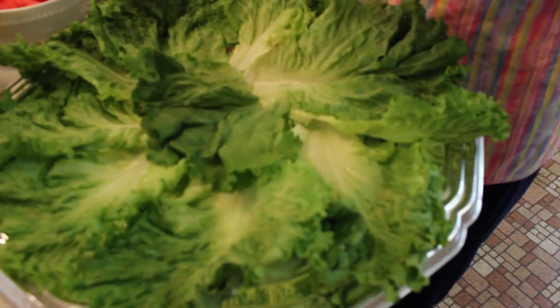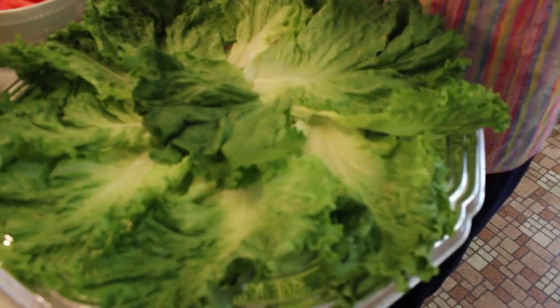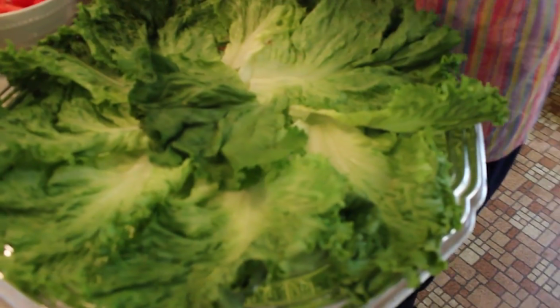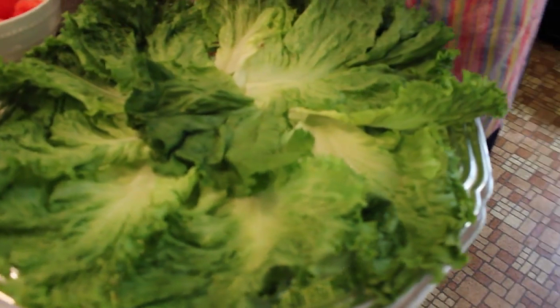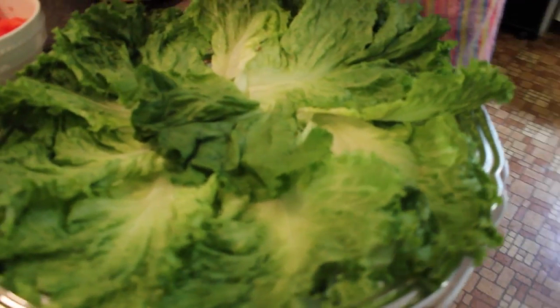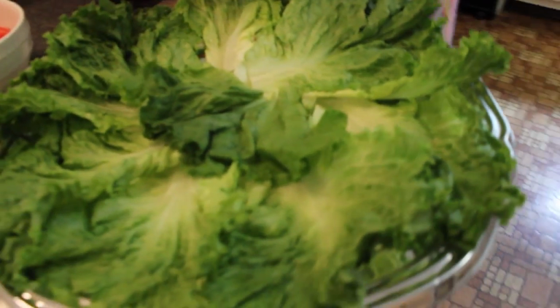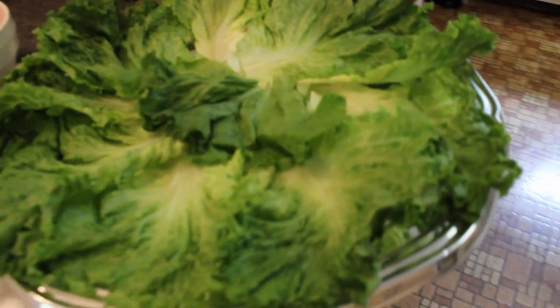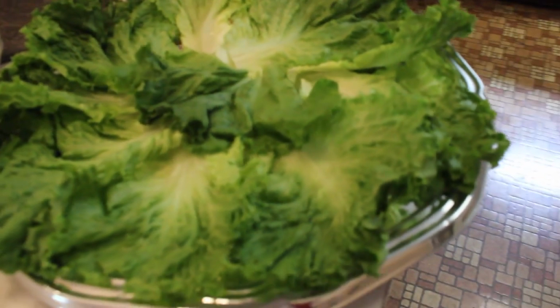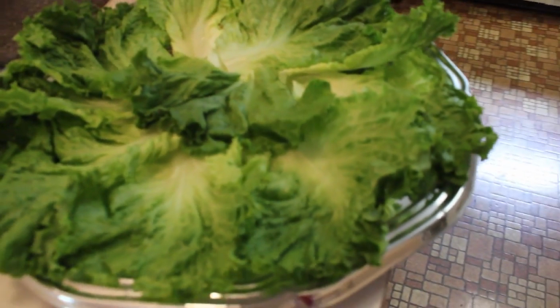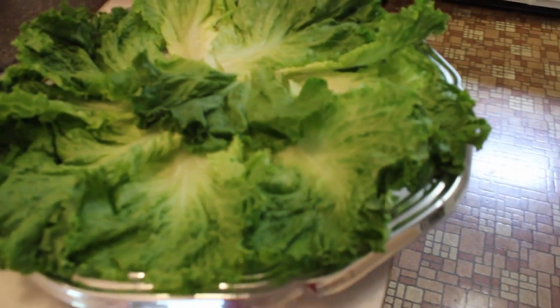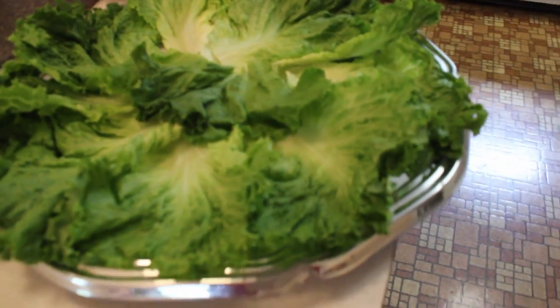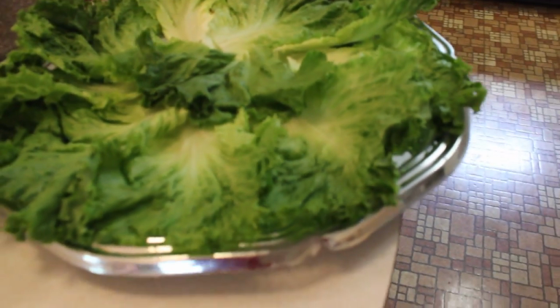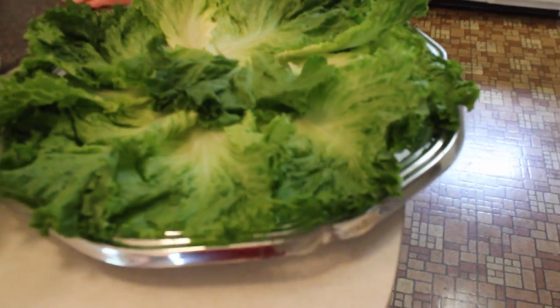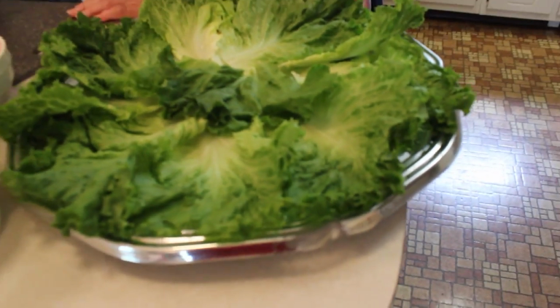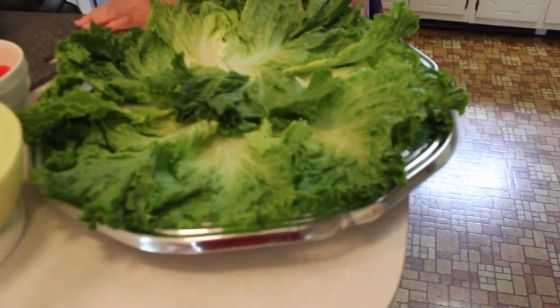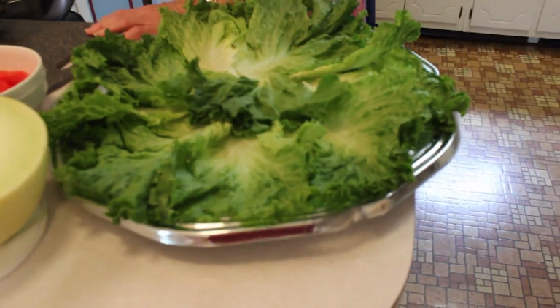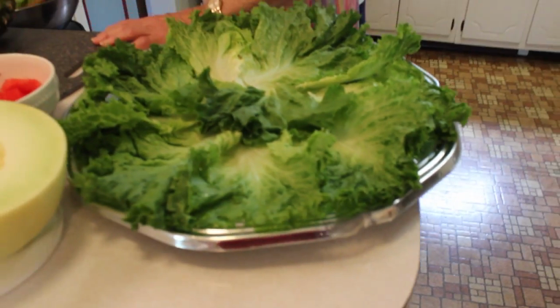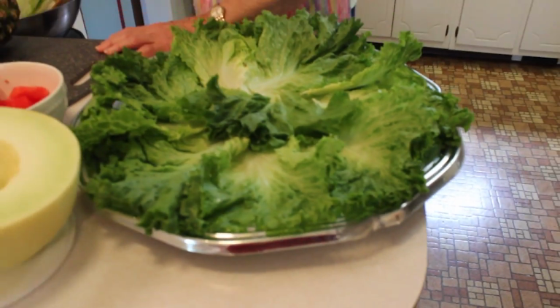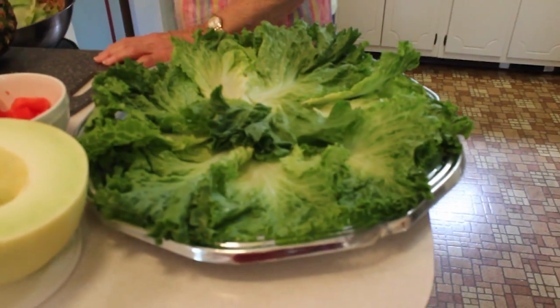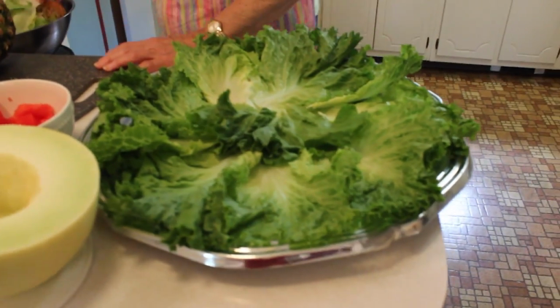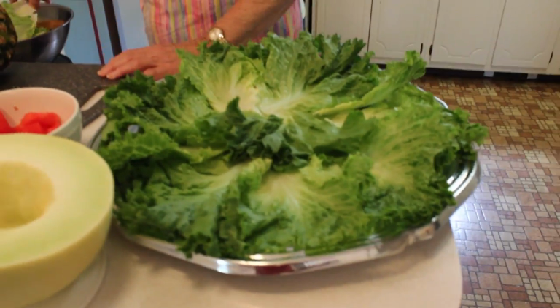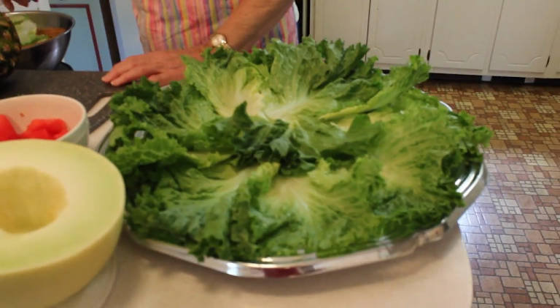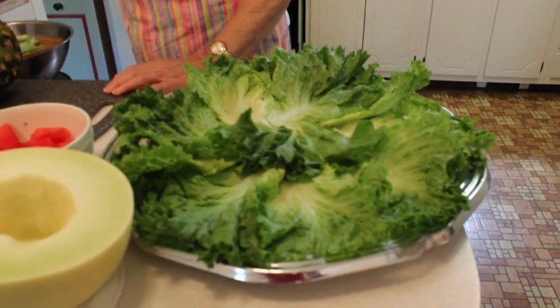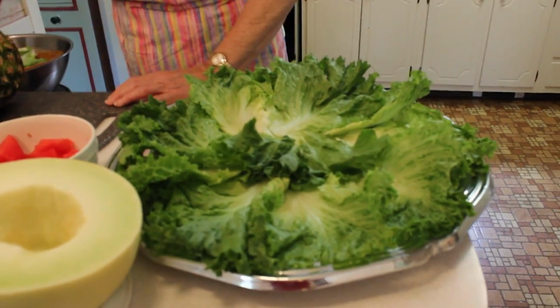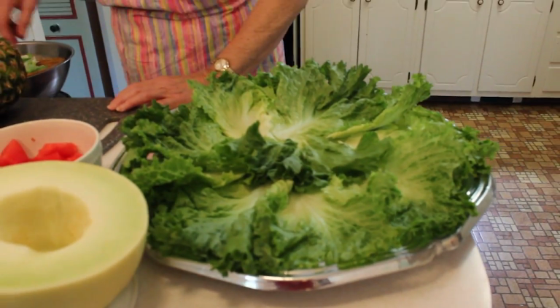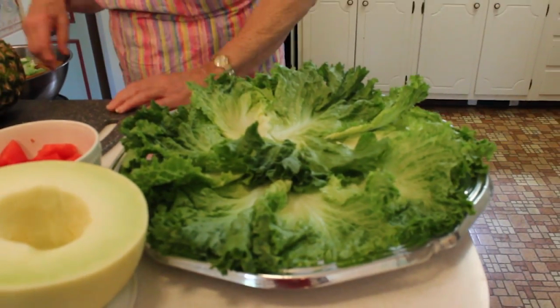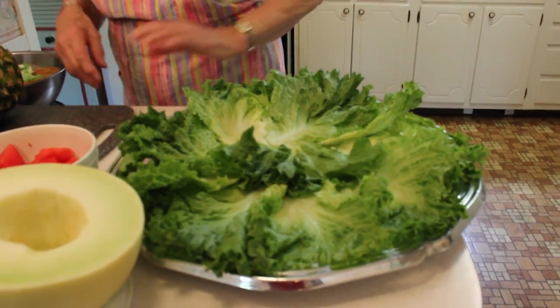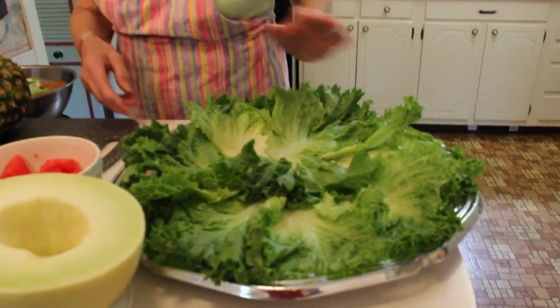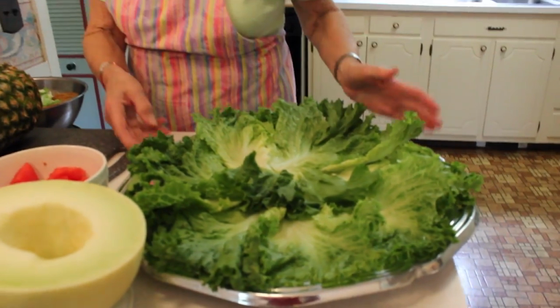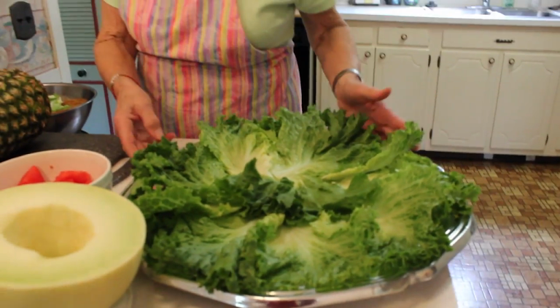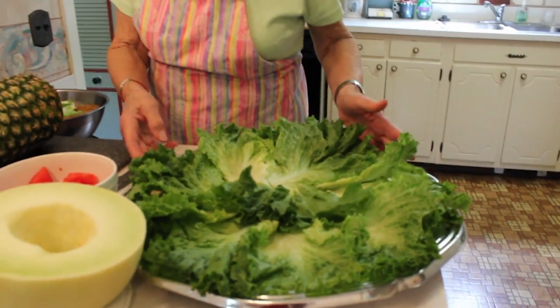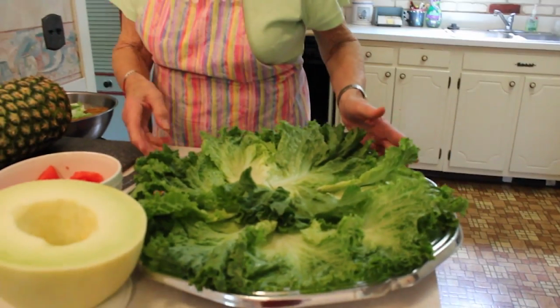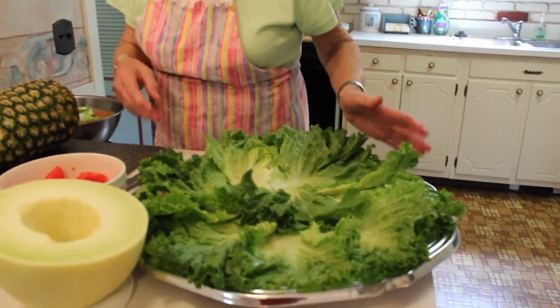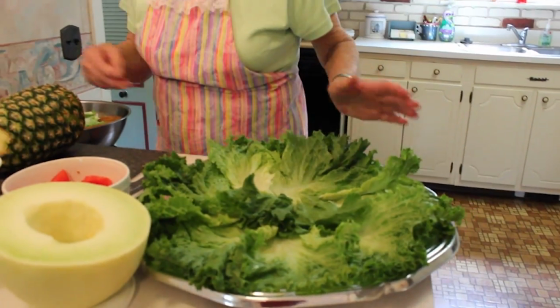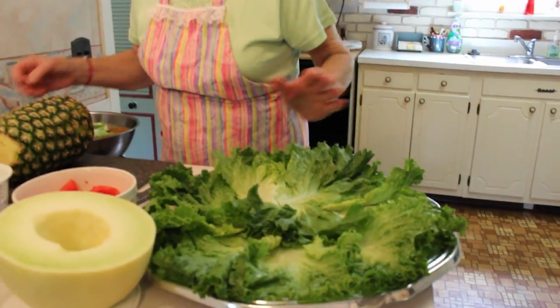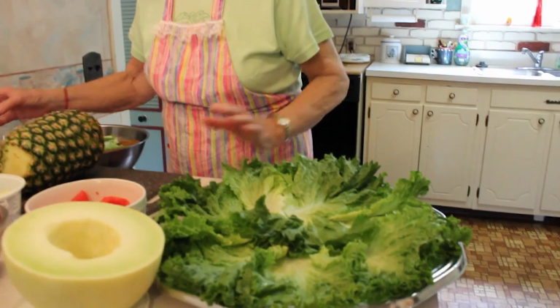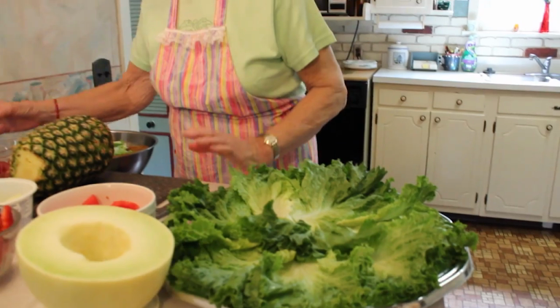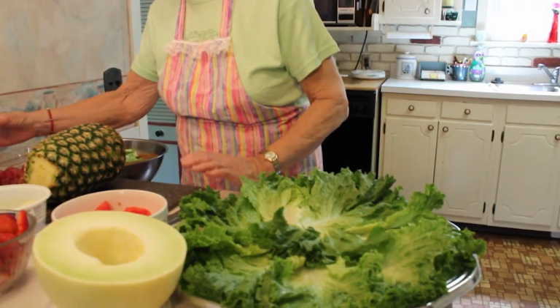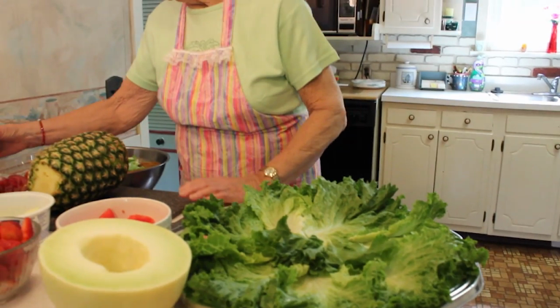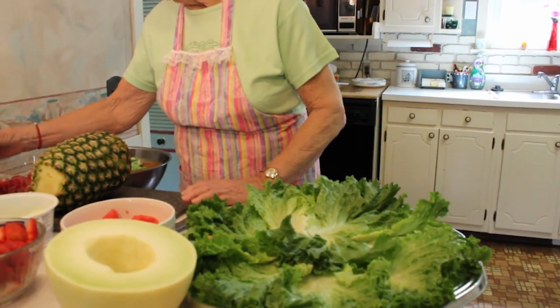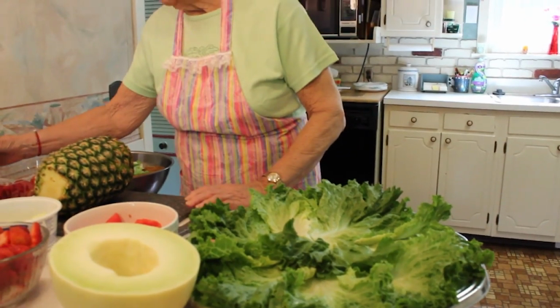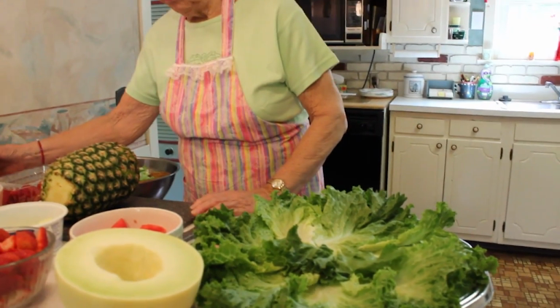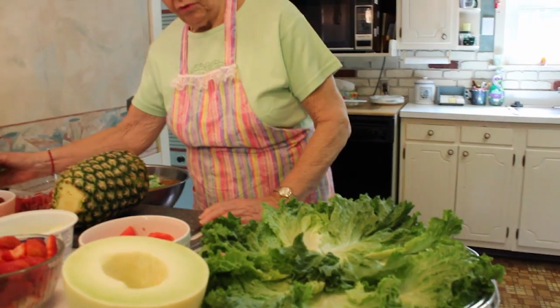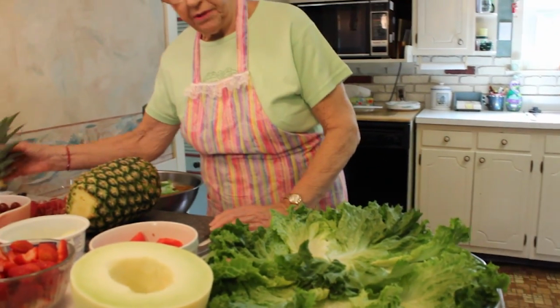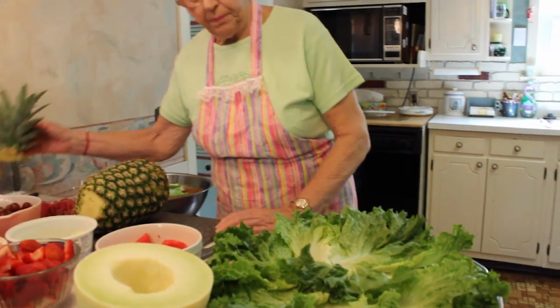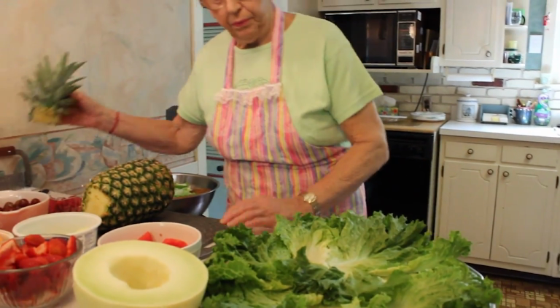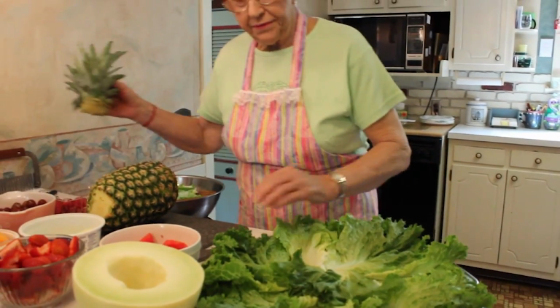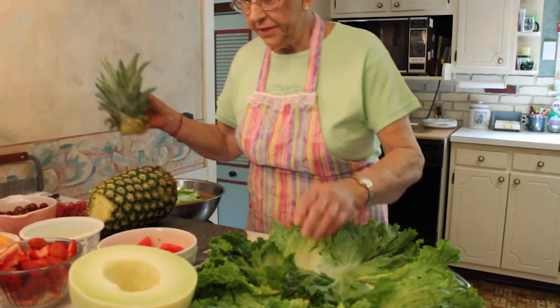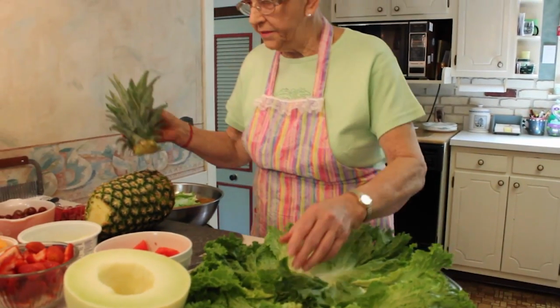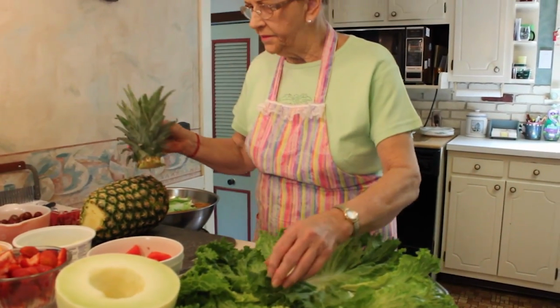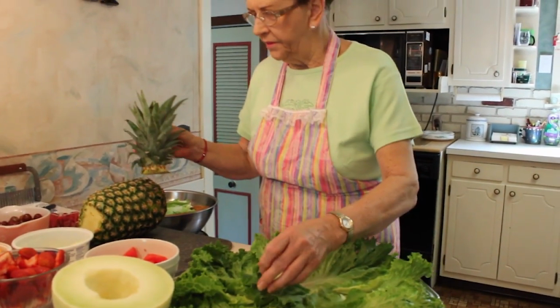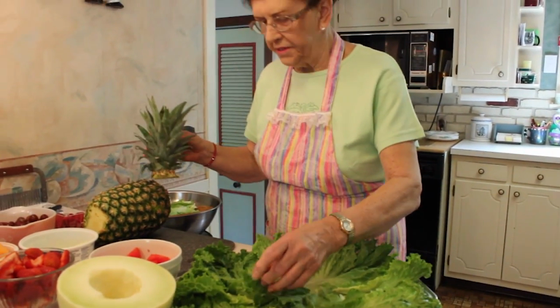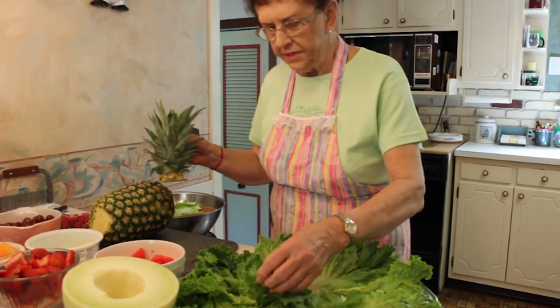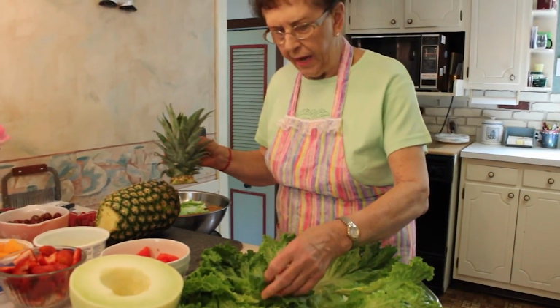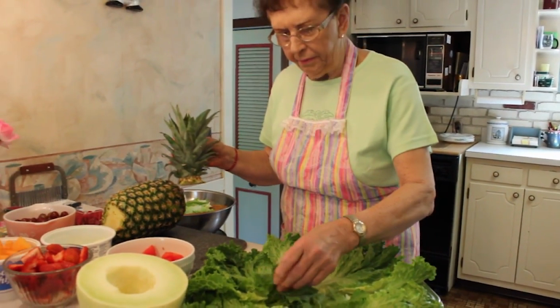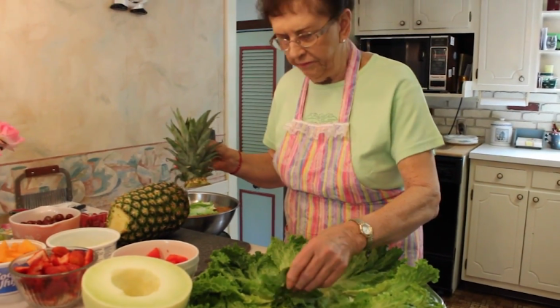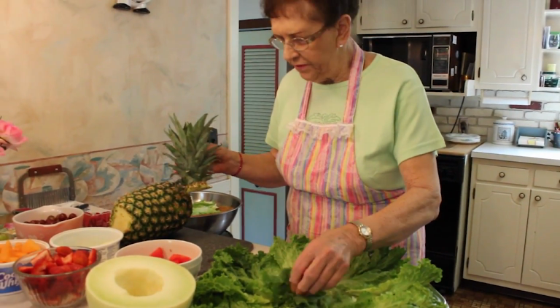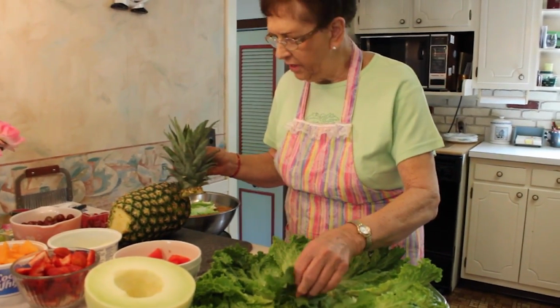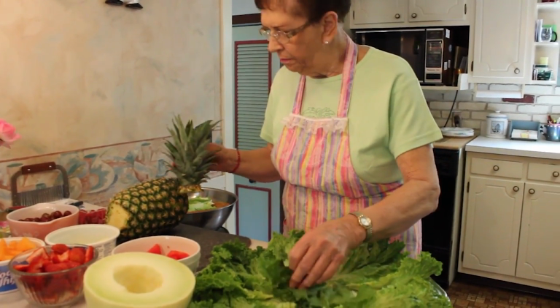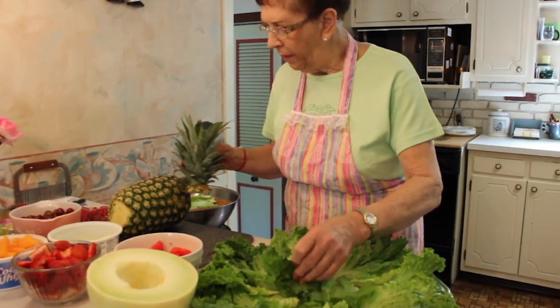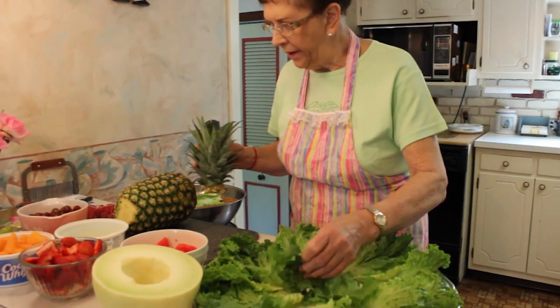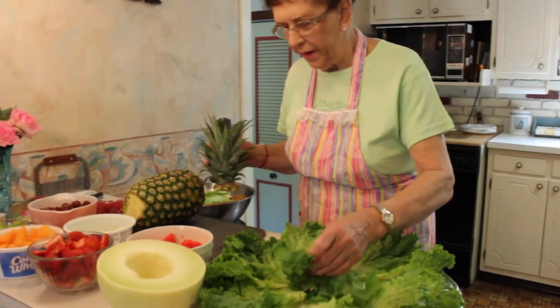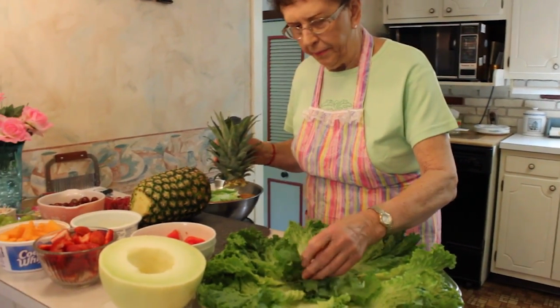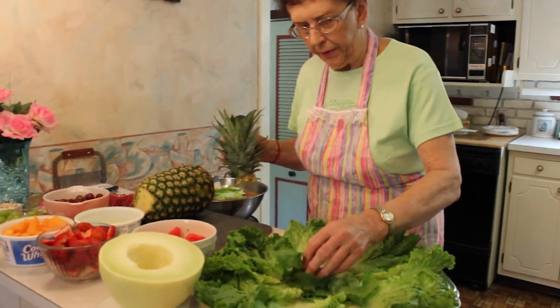I'll get rid of this basket and put that over there. Then in the center I'm going to put the top of the pineapple.